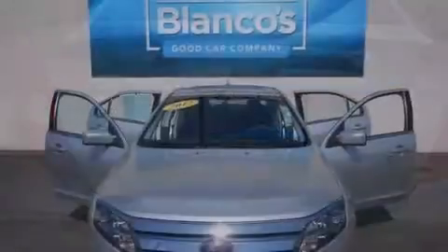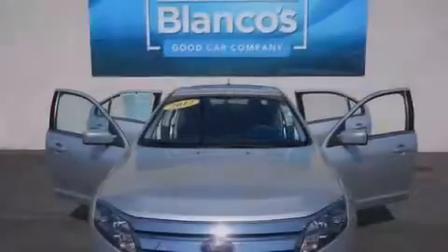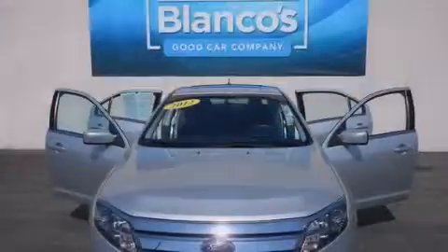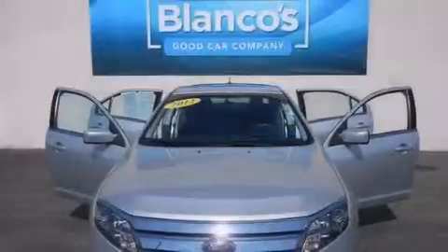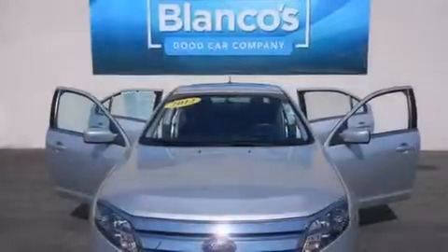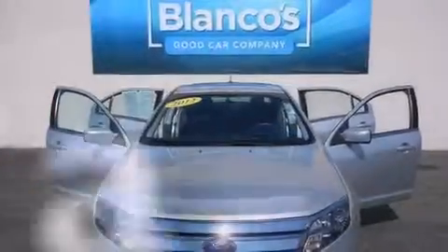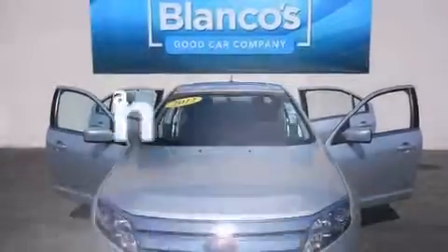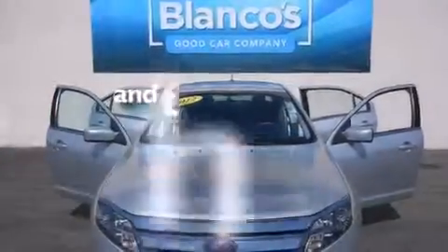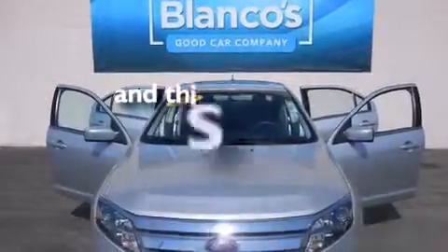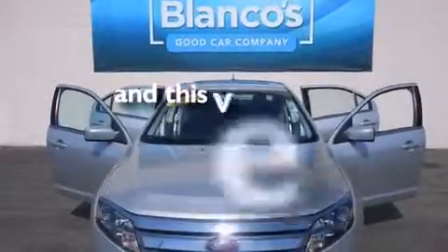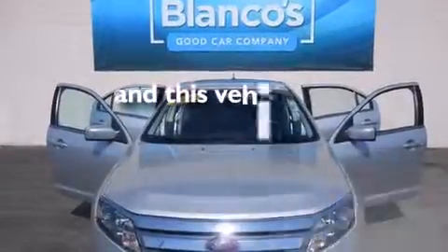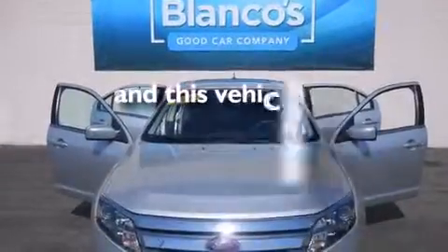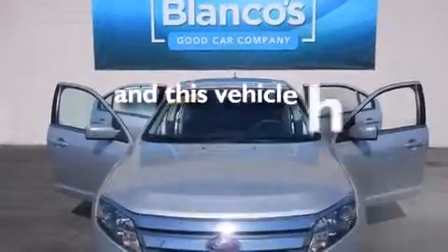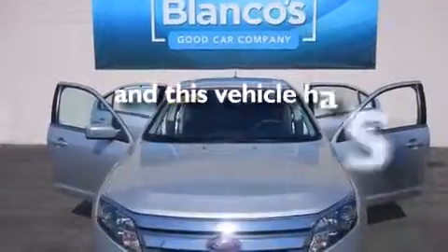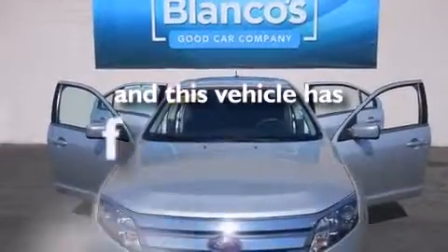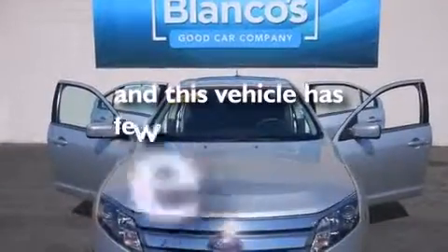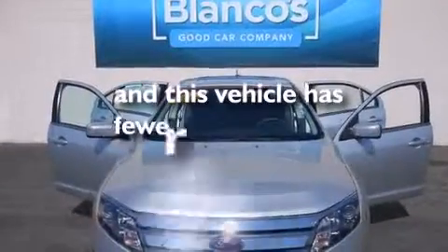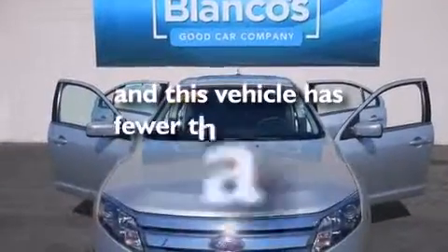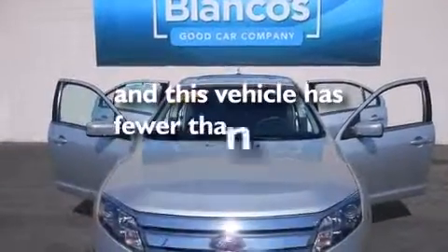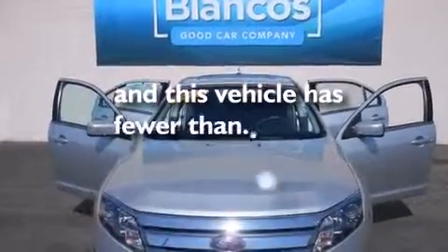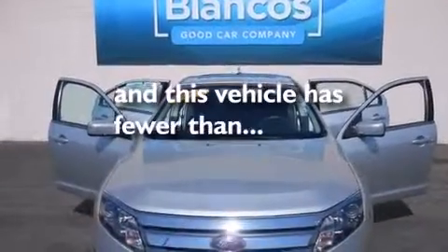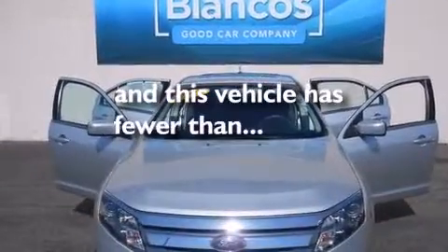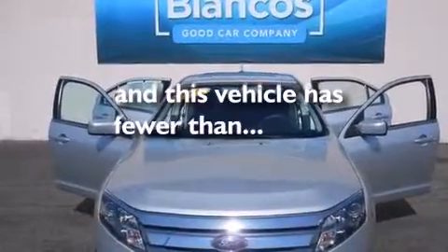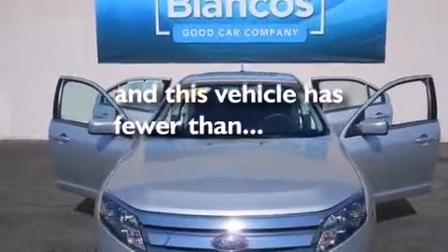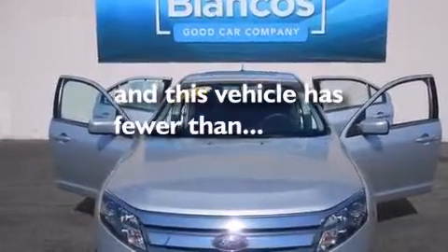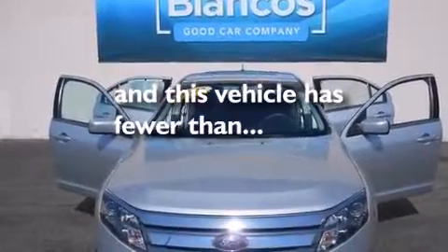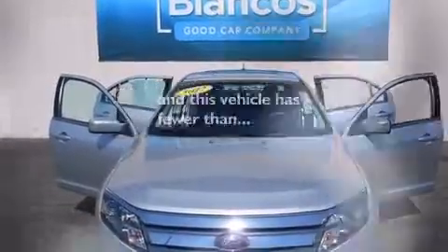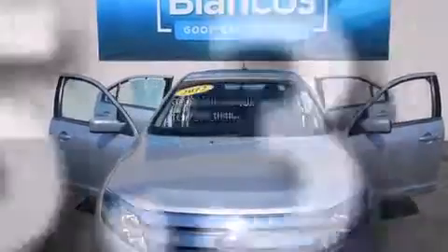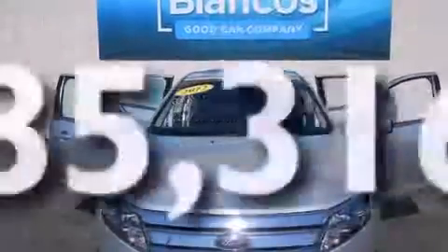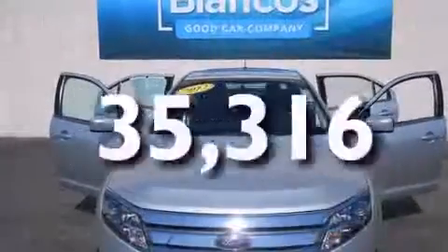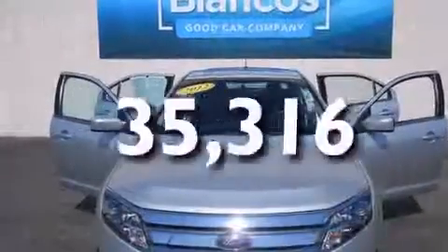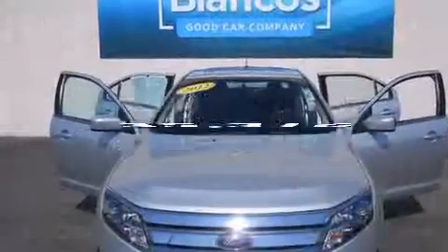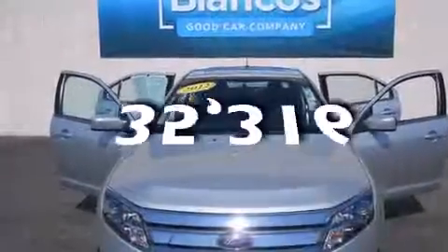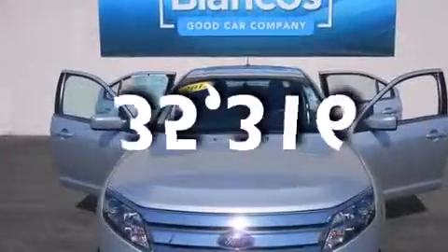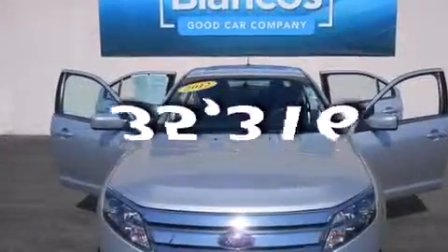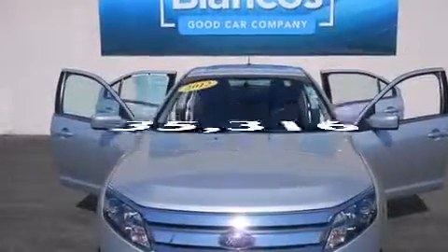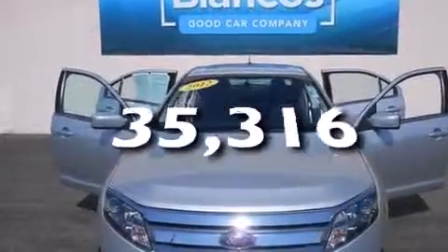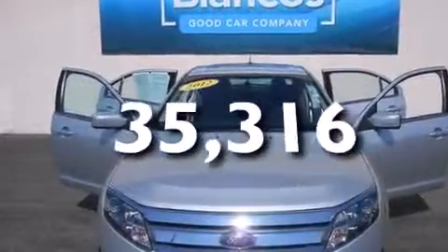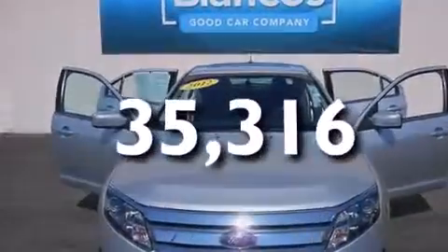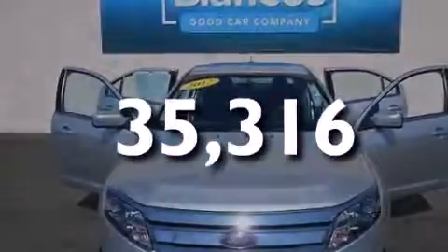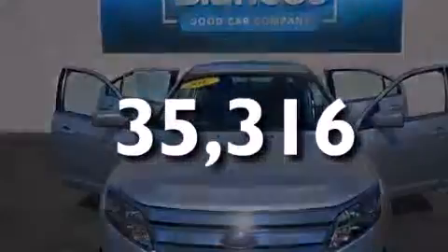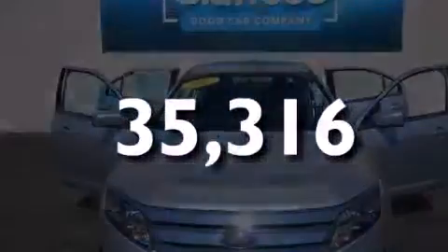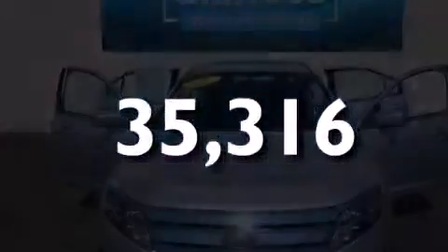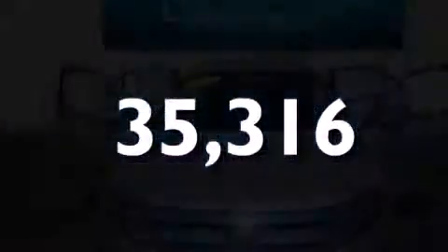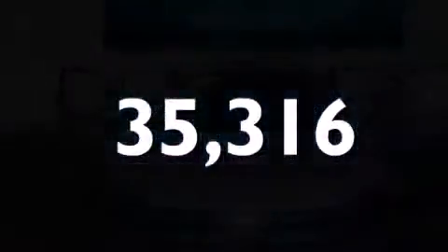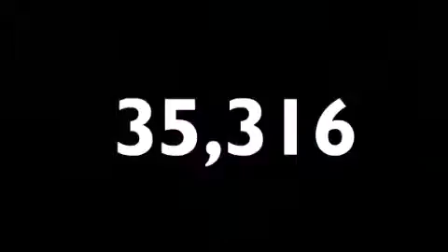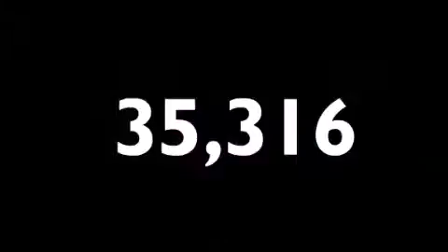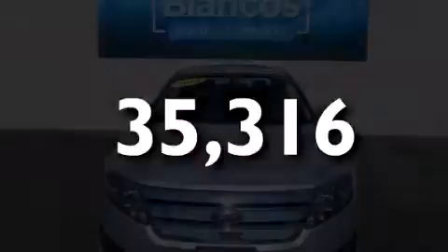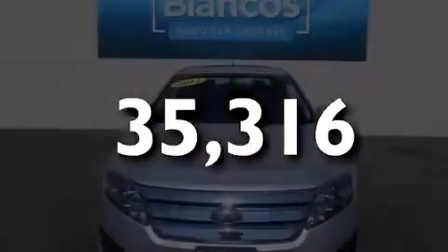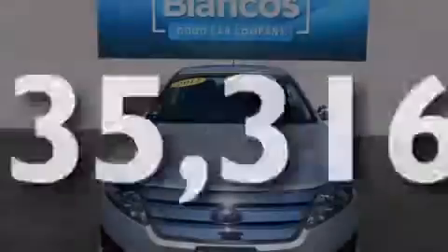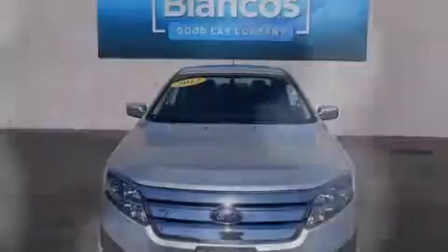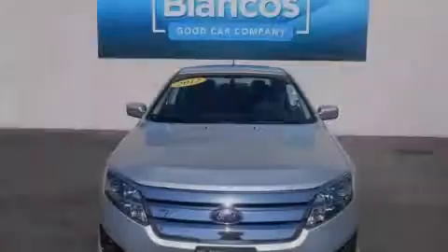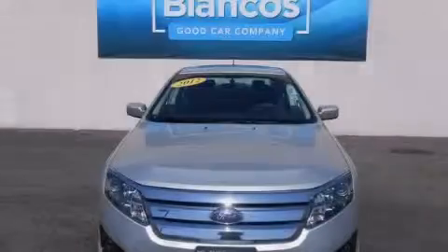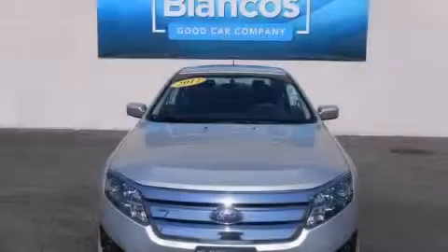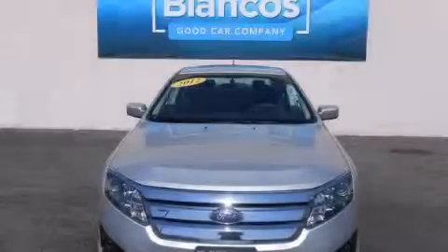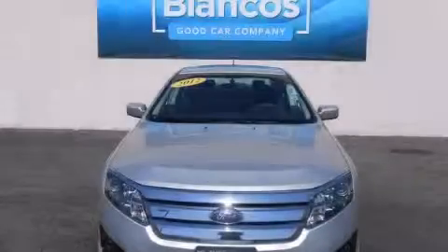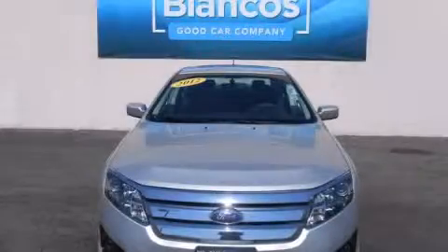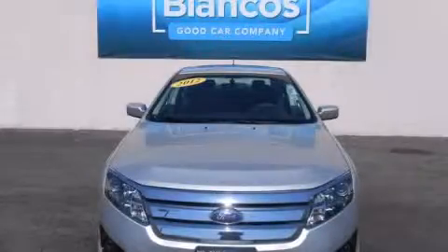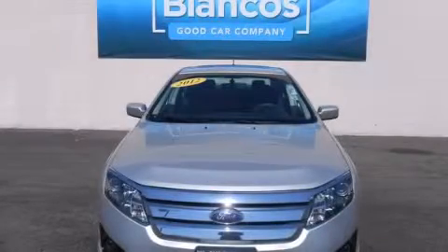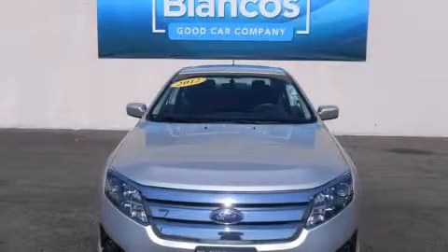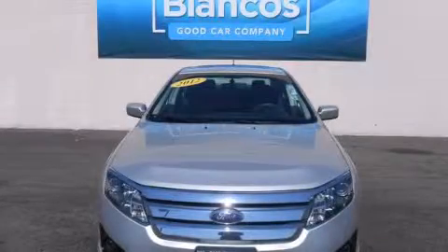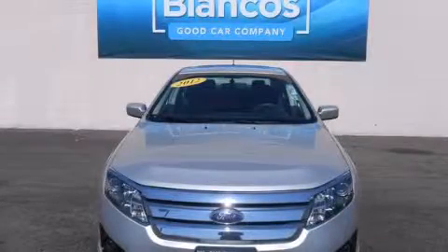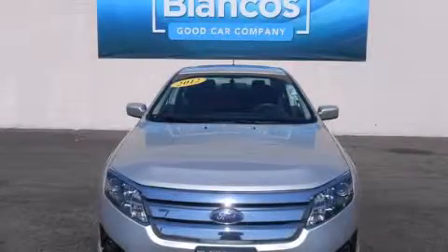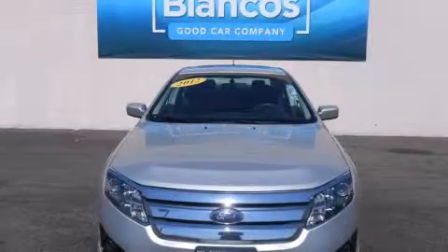This vehicle has fewer than 36,000 miles on the odometer. Contact us today to arrange your test drive.